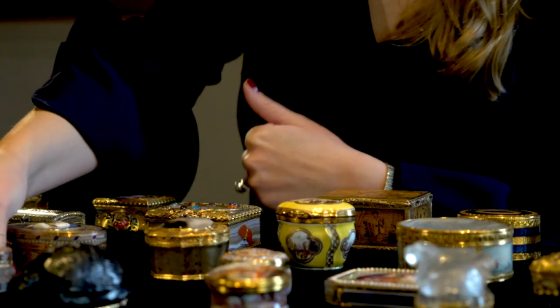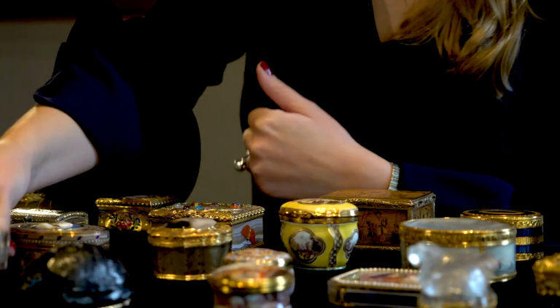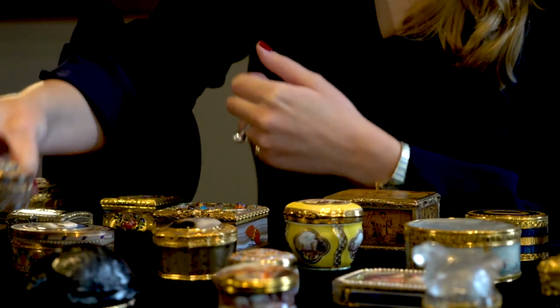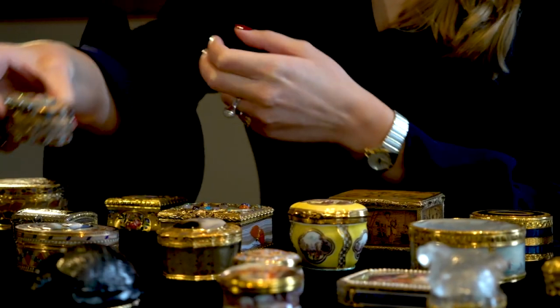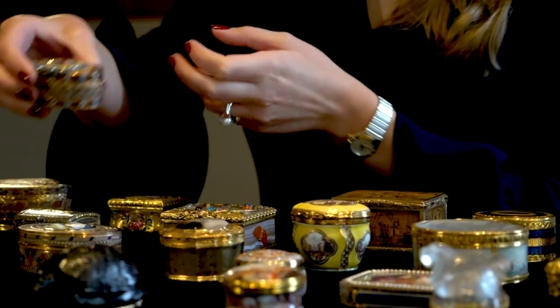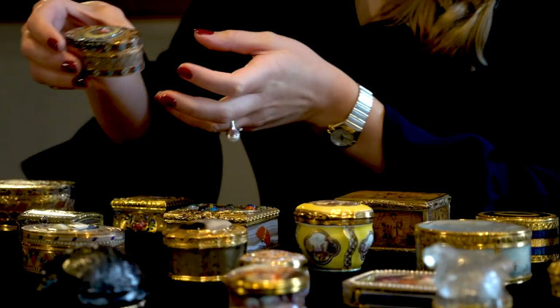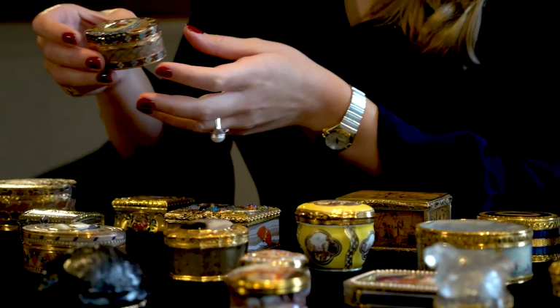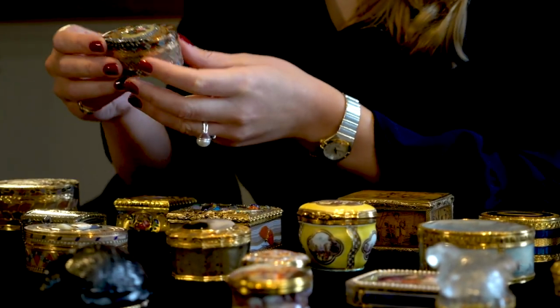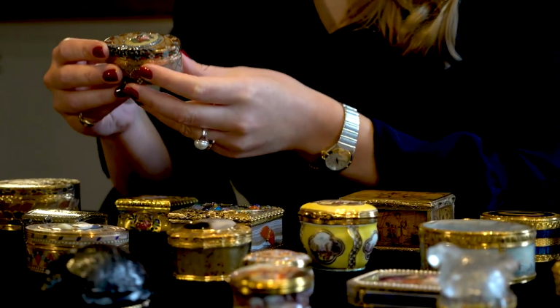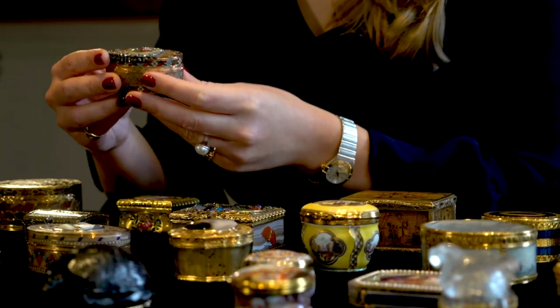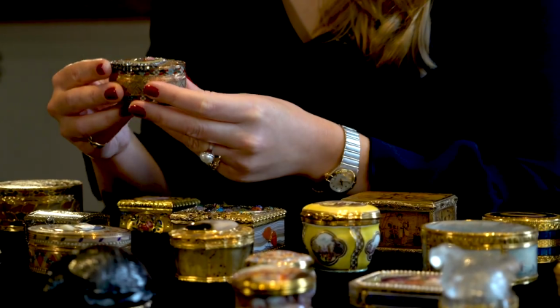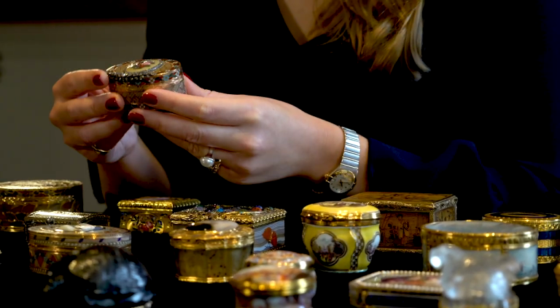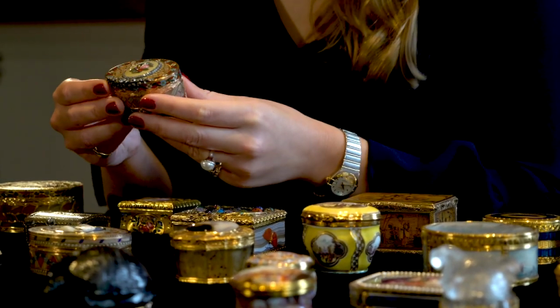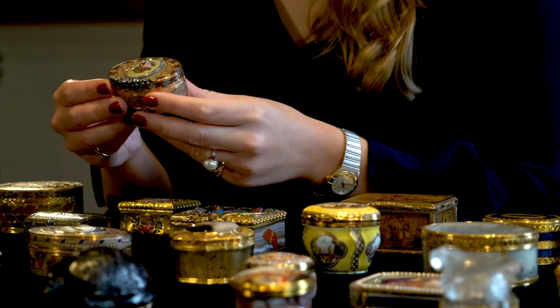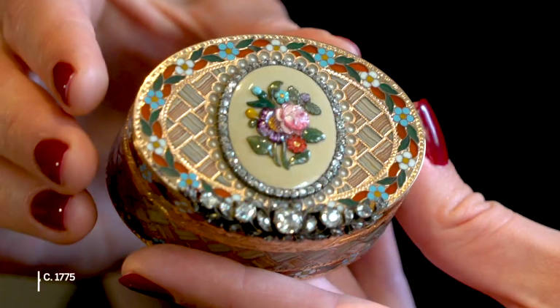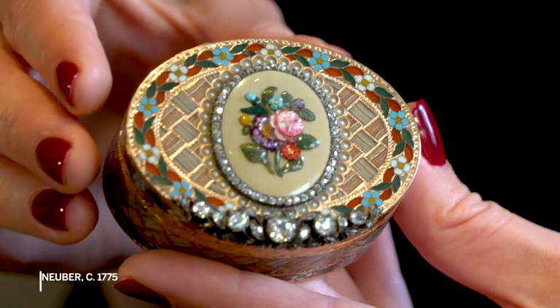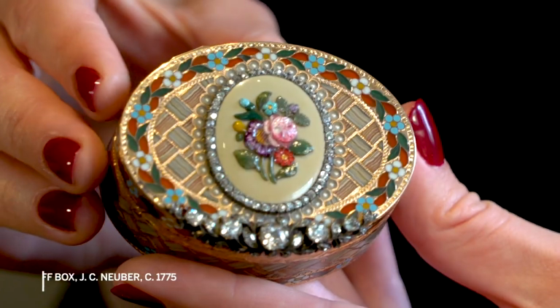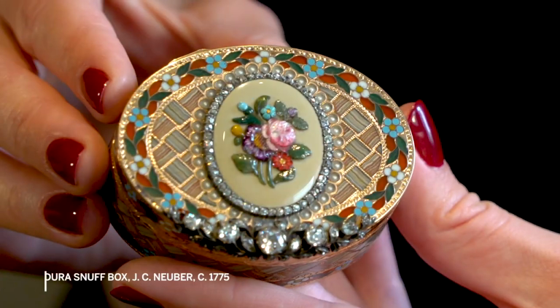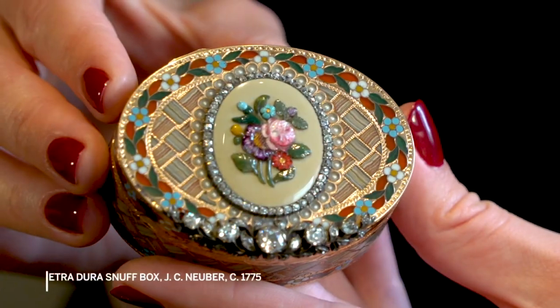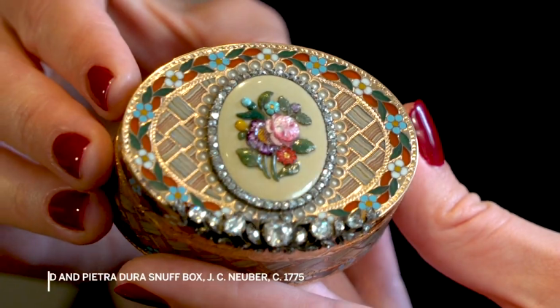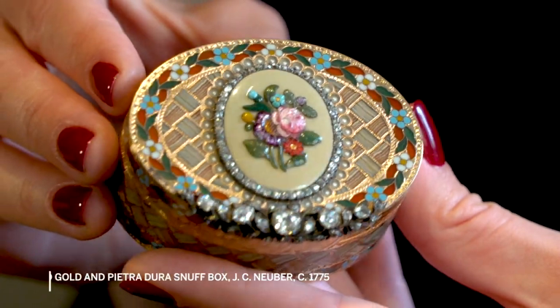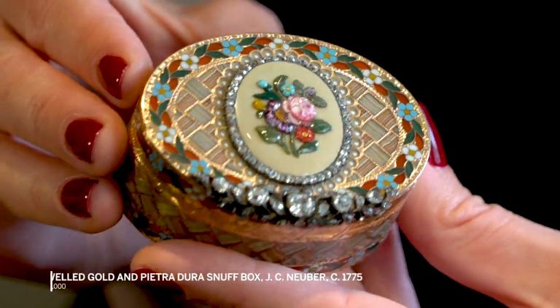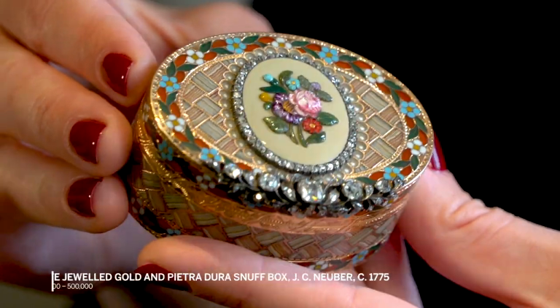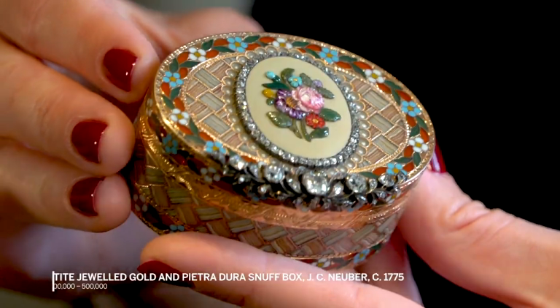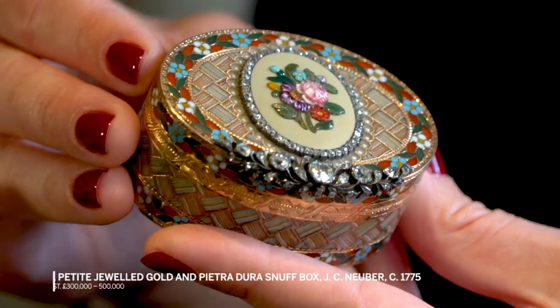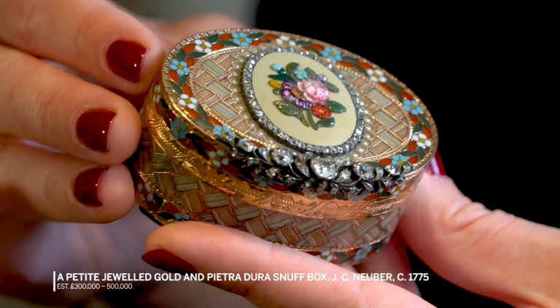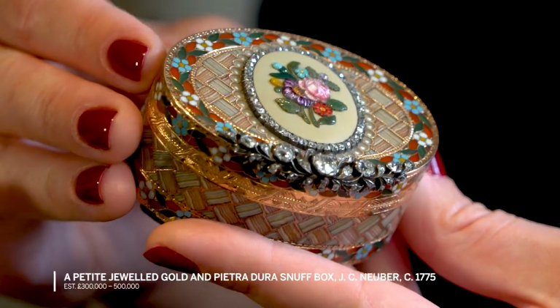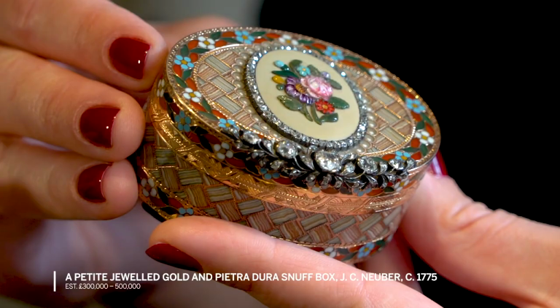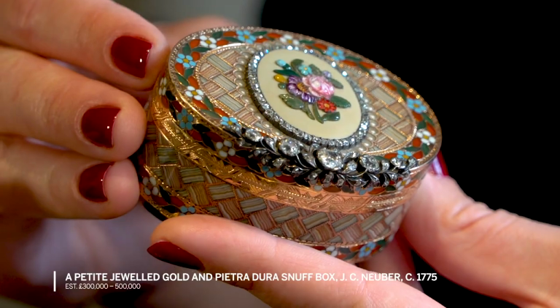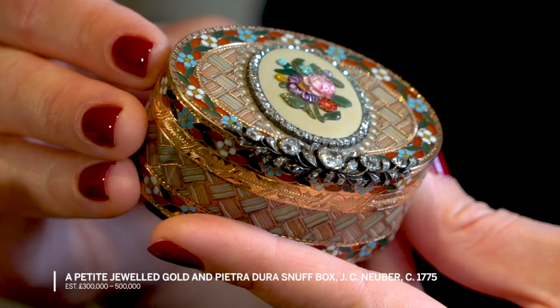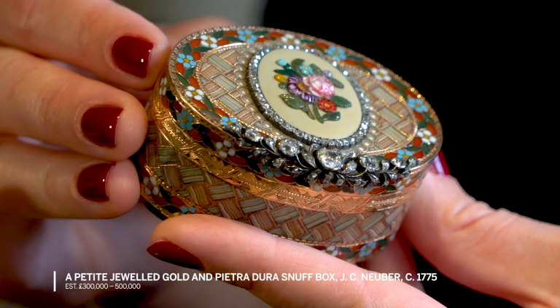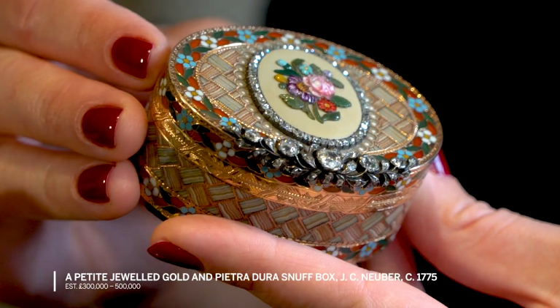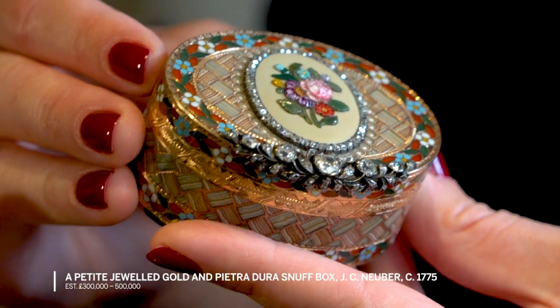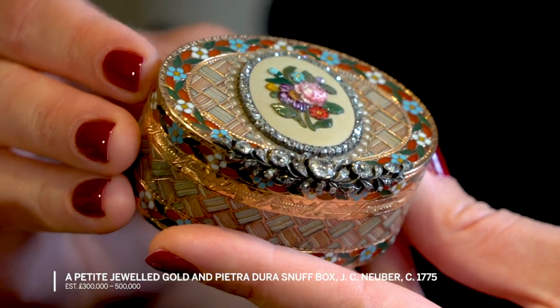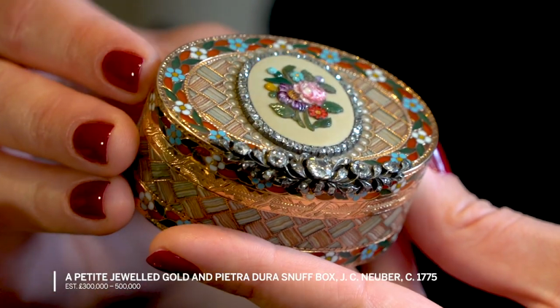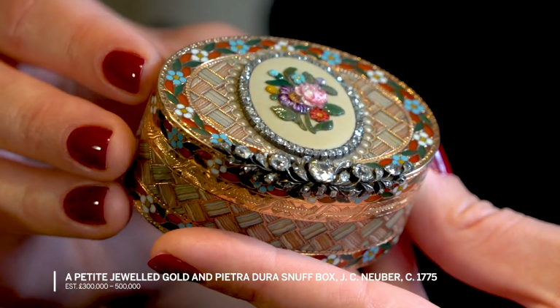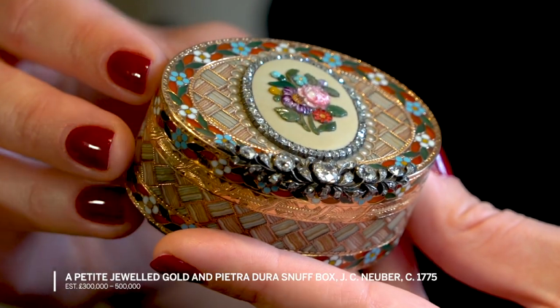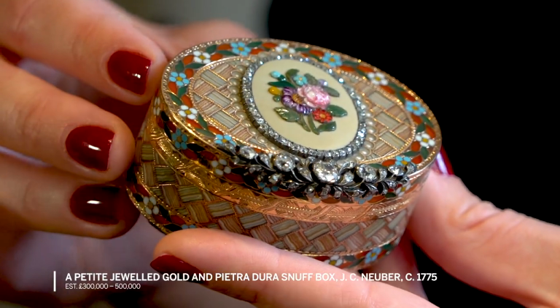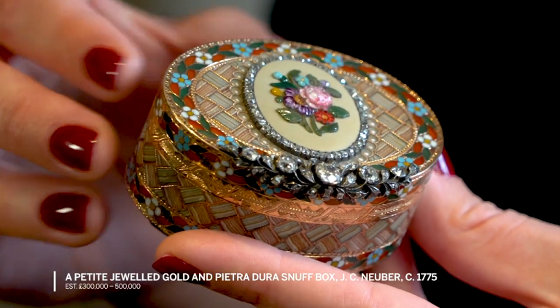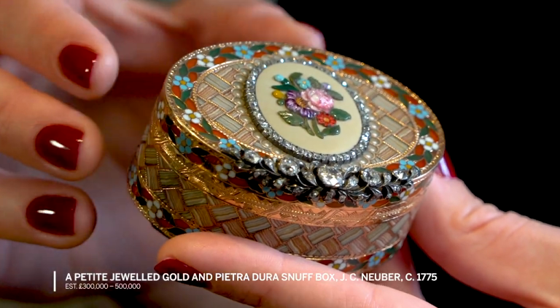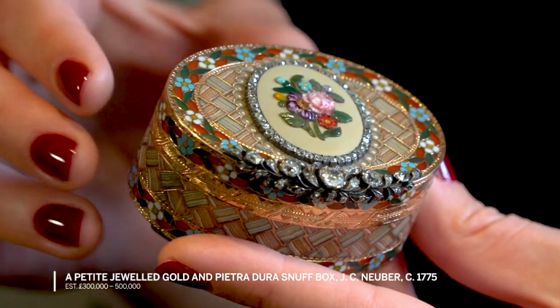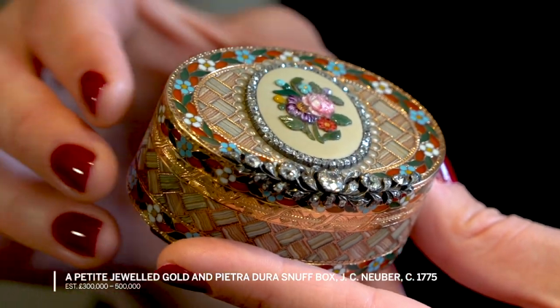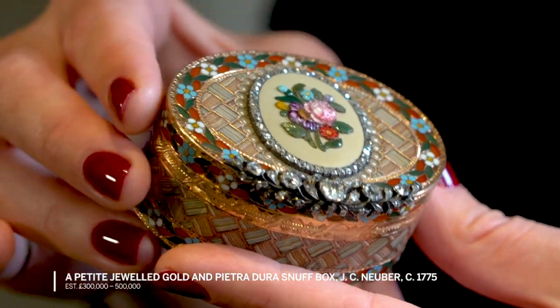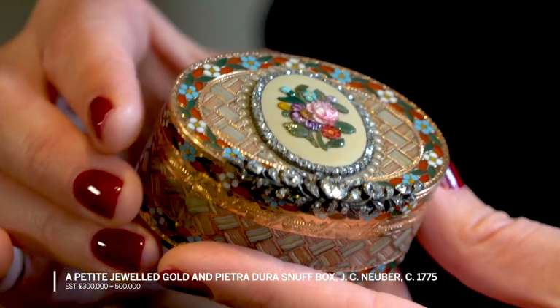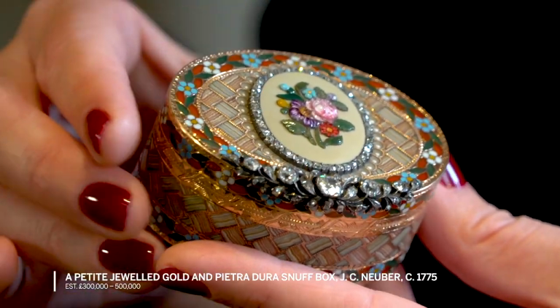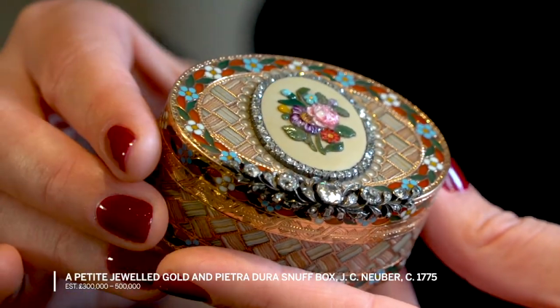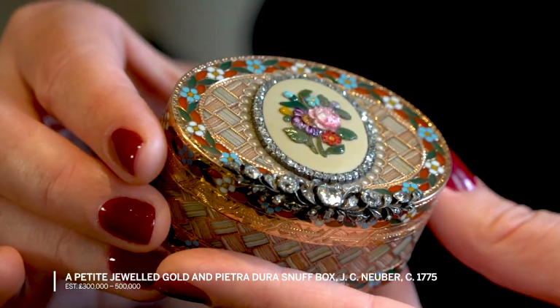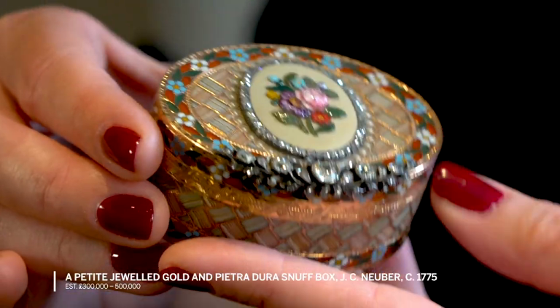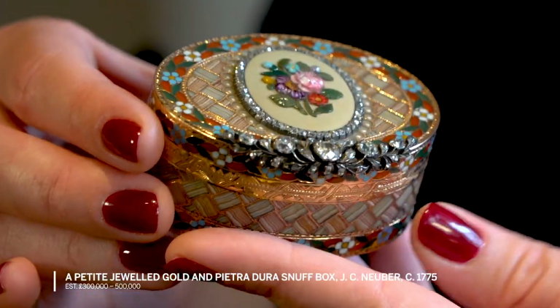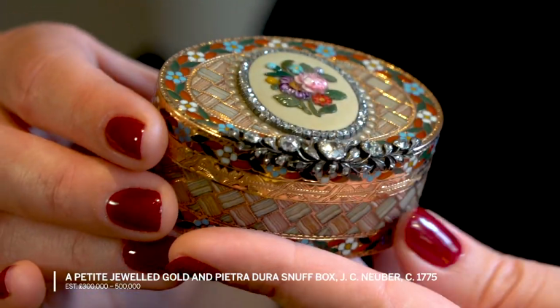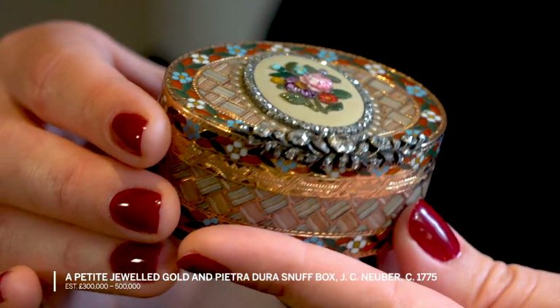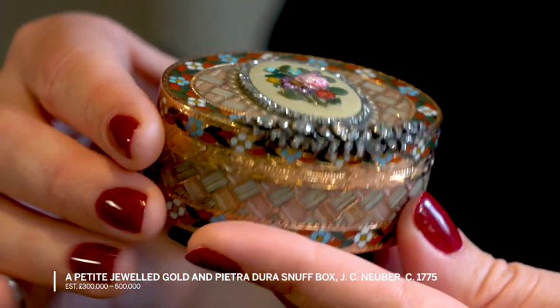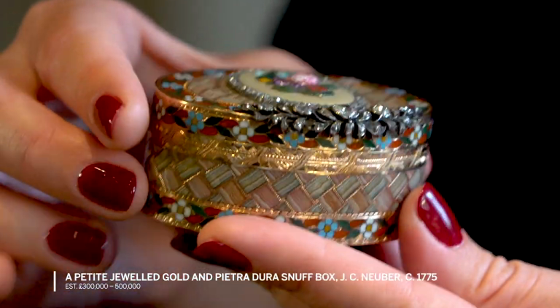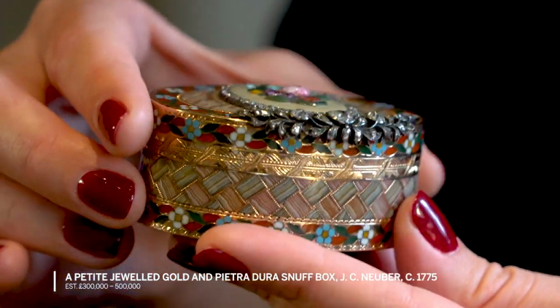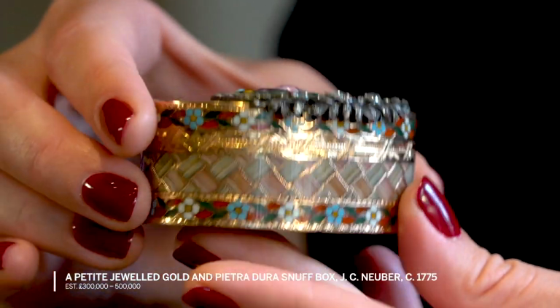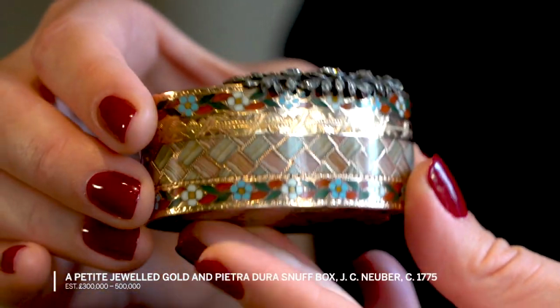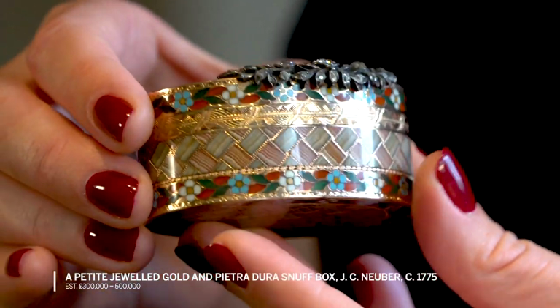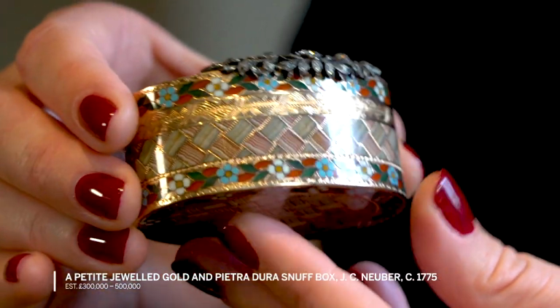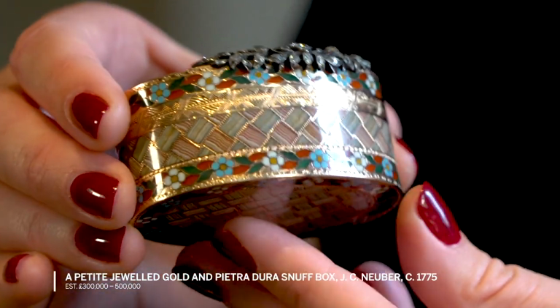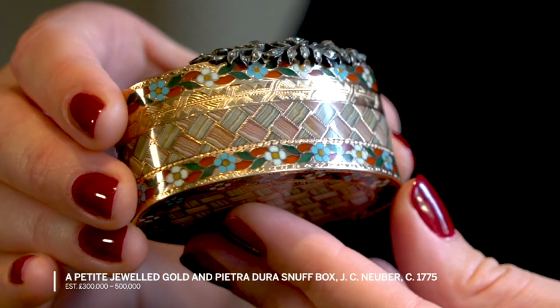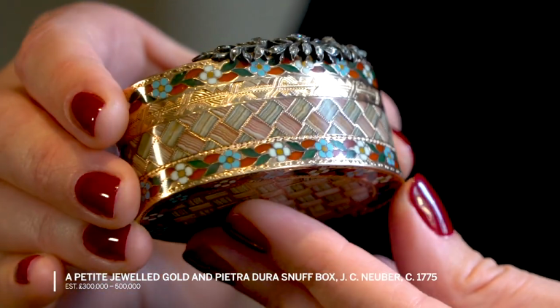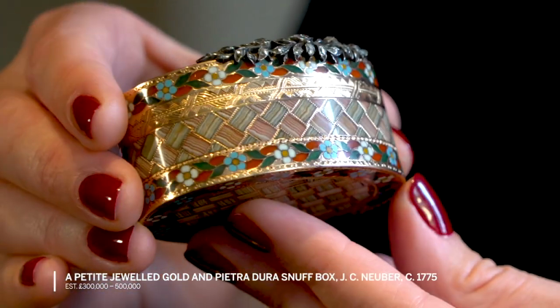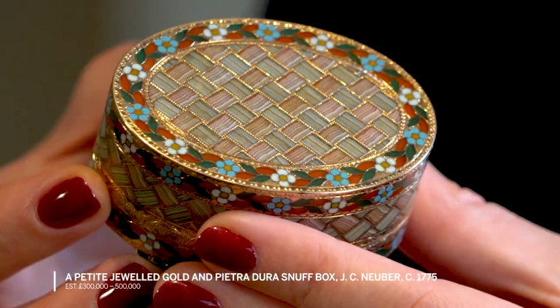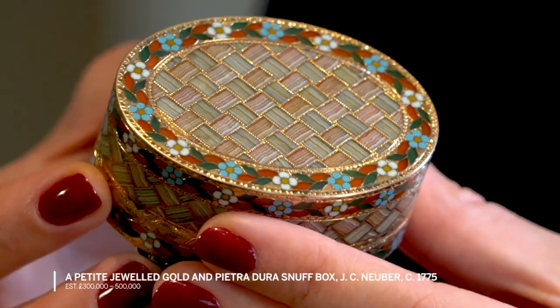This one is a more female example — very charming, very small in size. So it was definitely made for a lady, as things were back then.